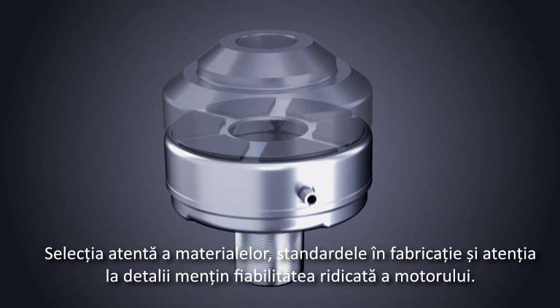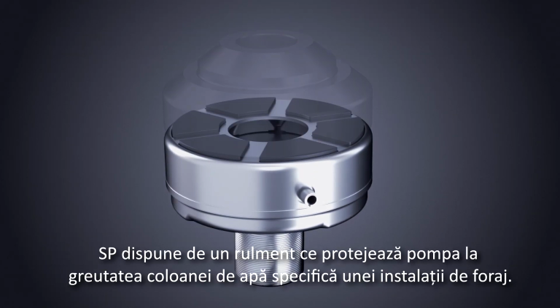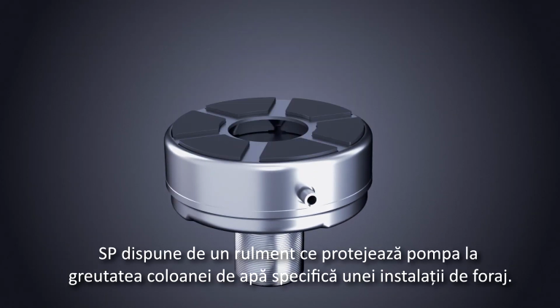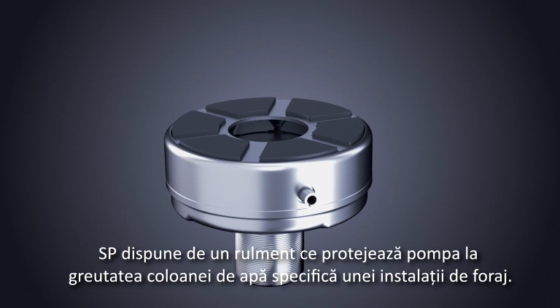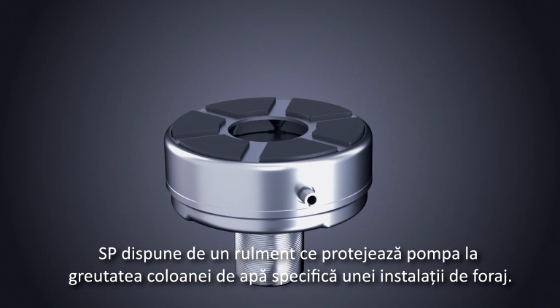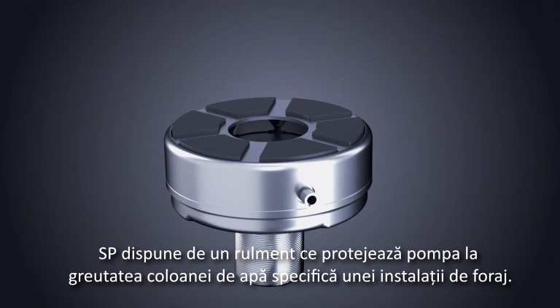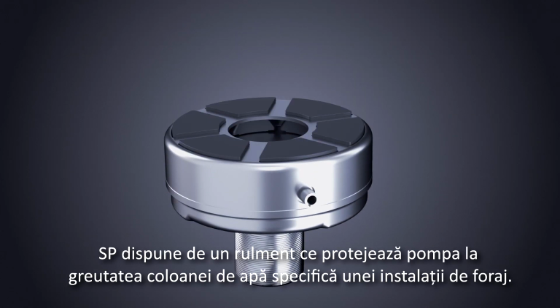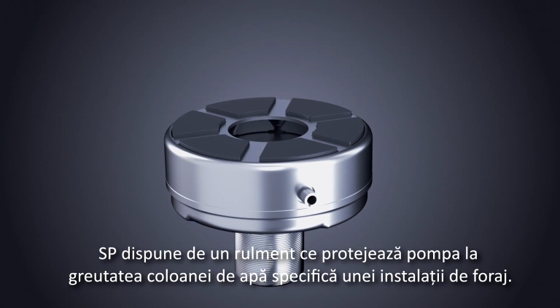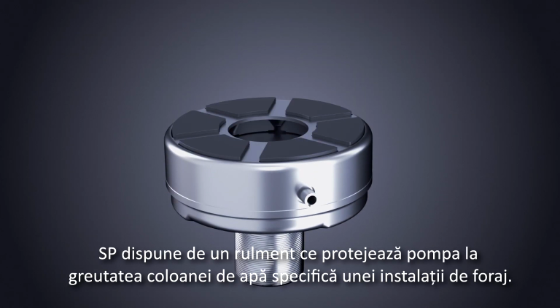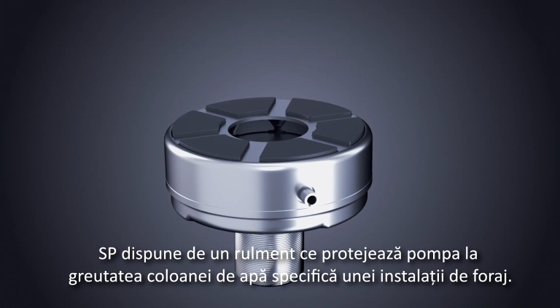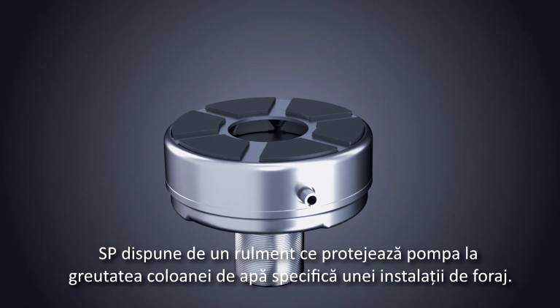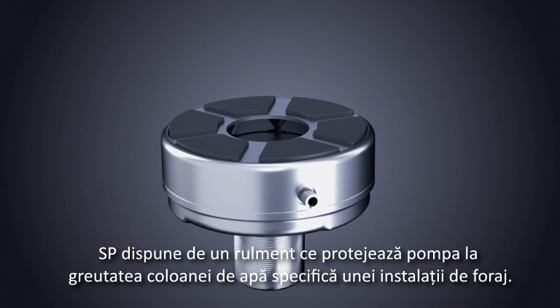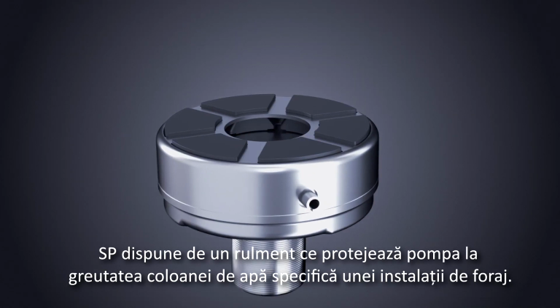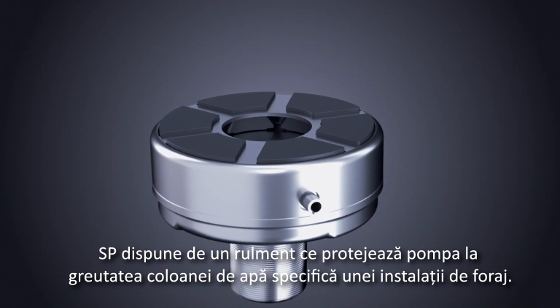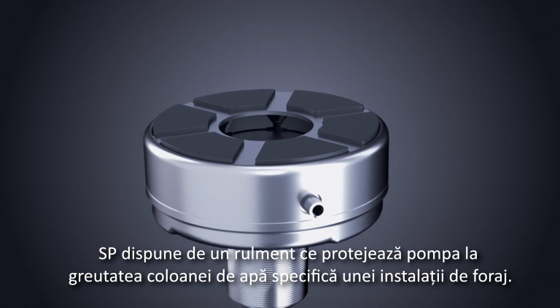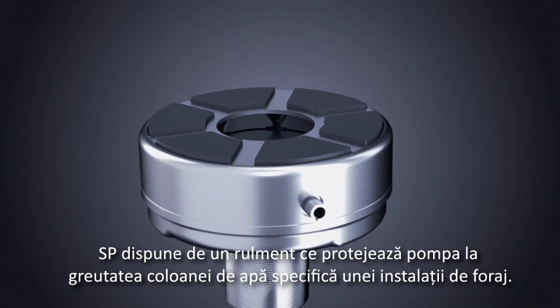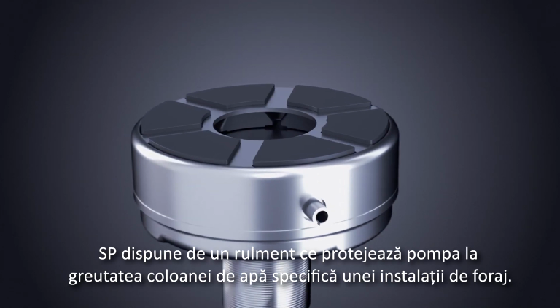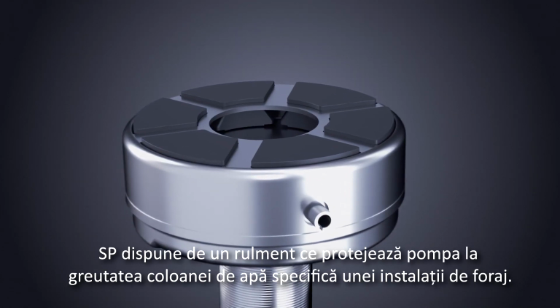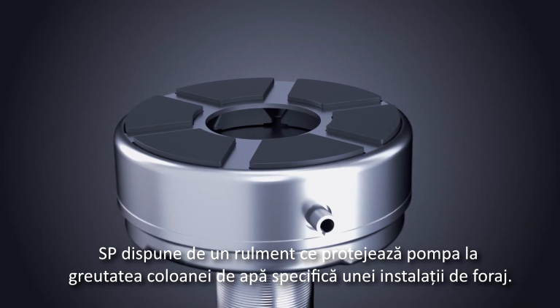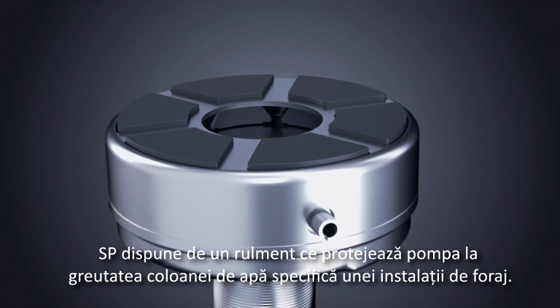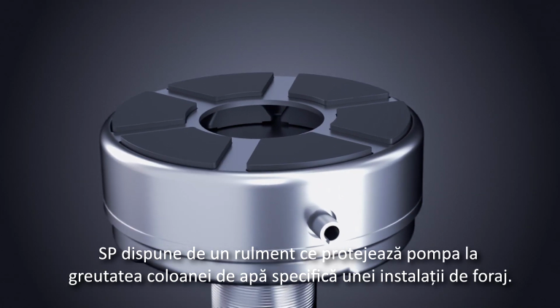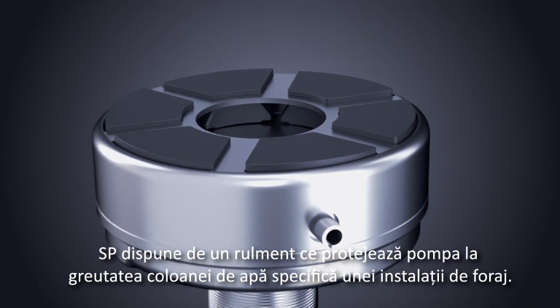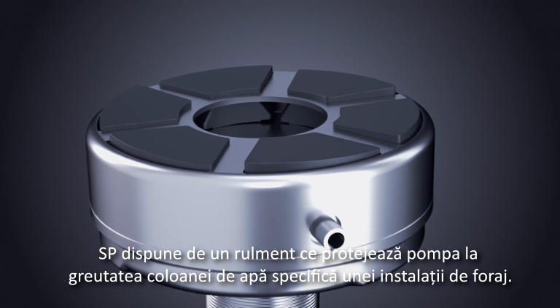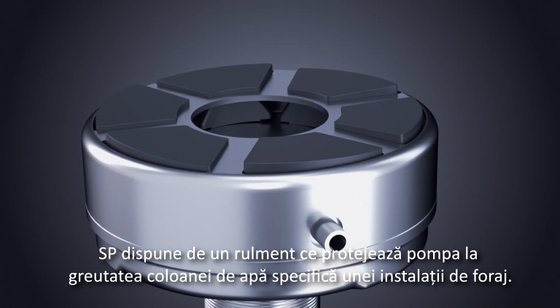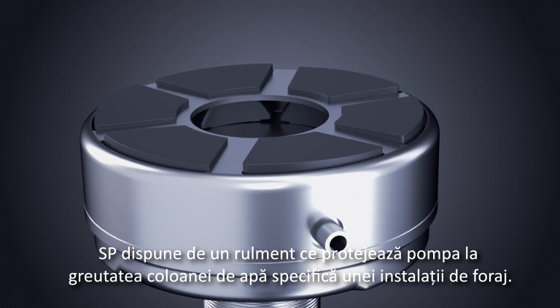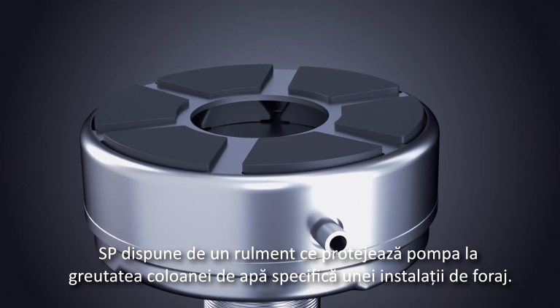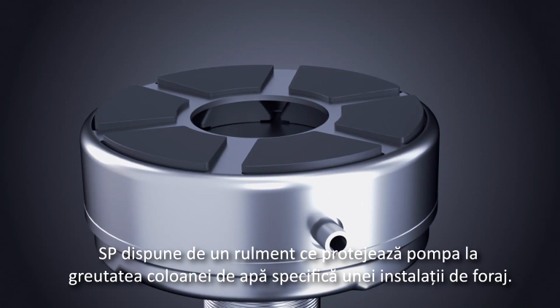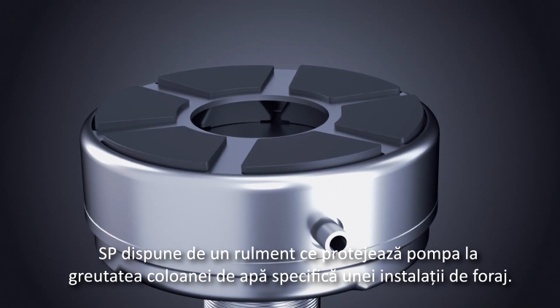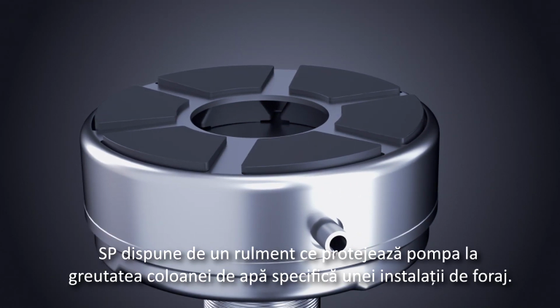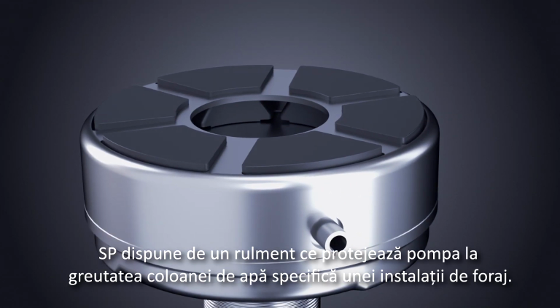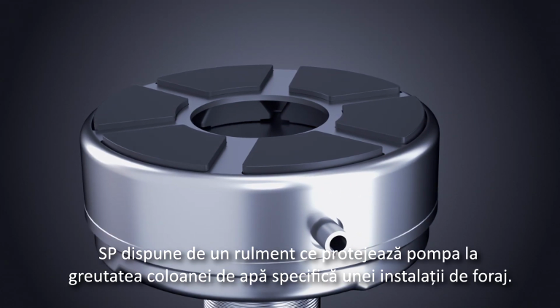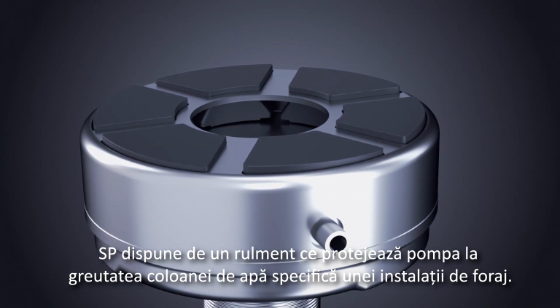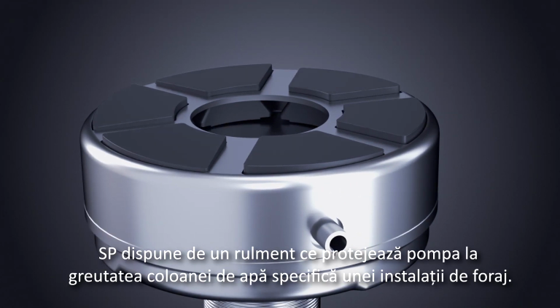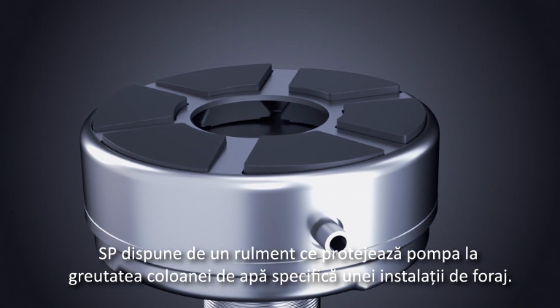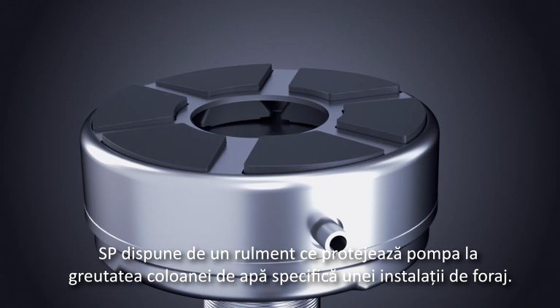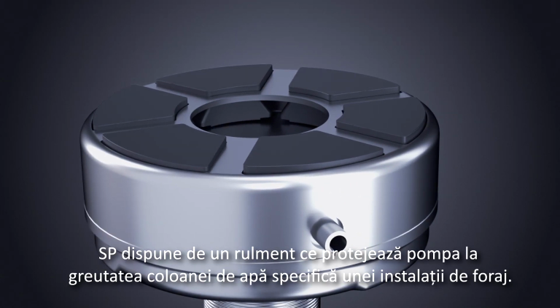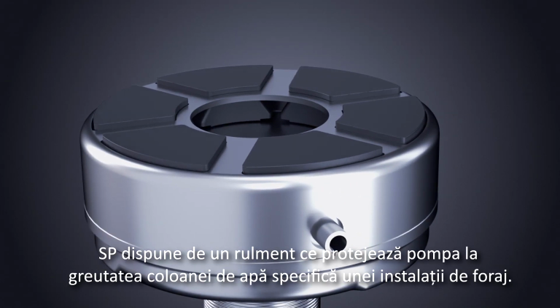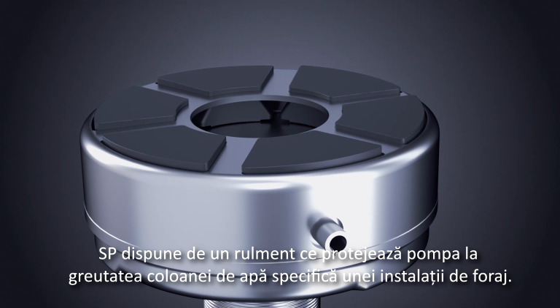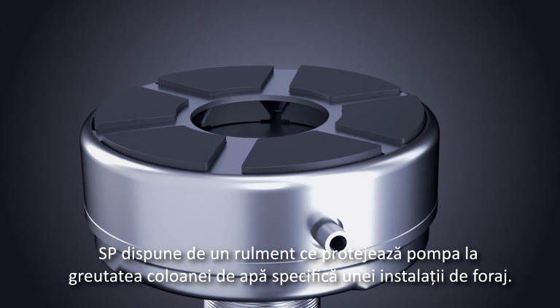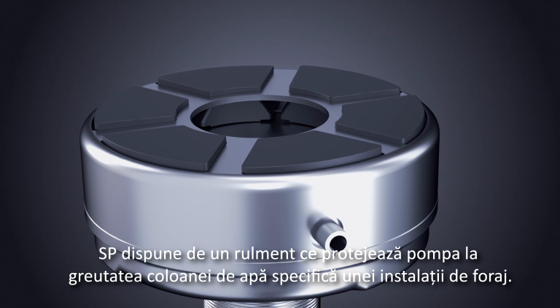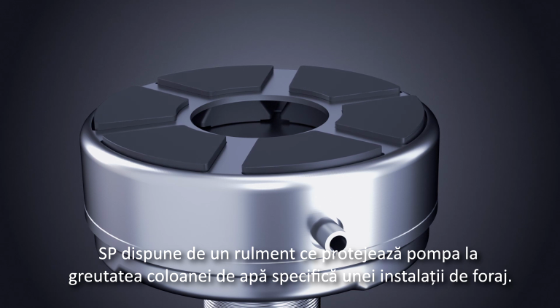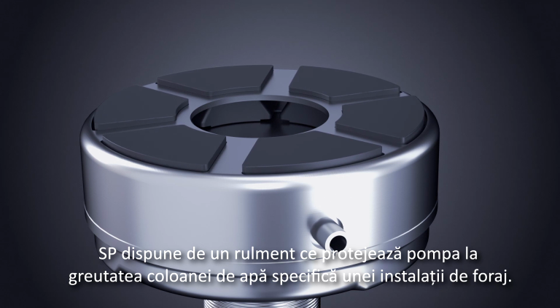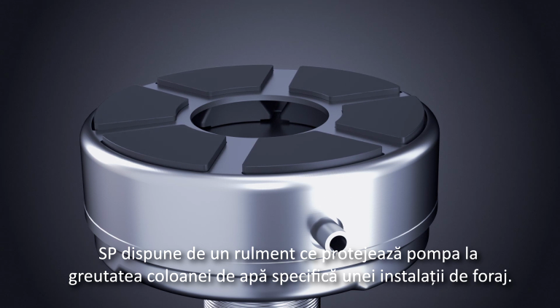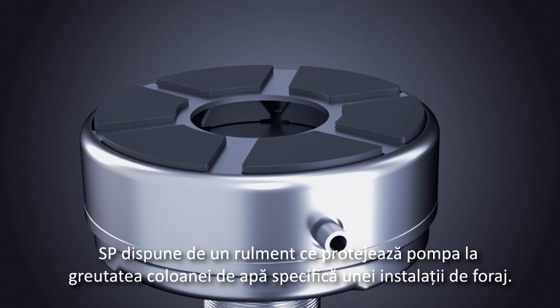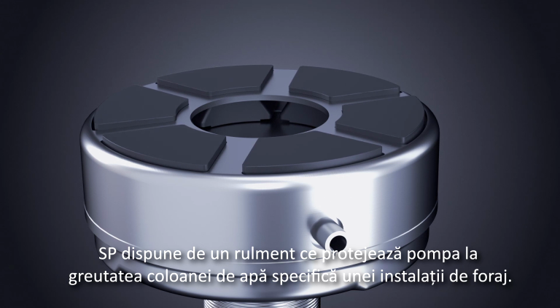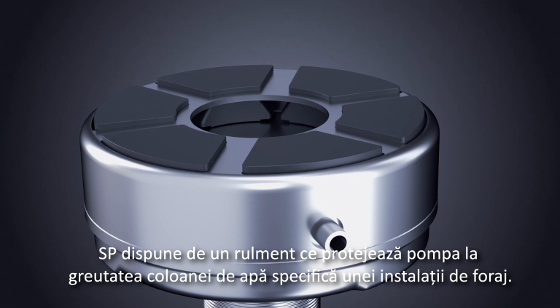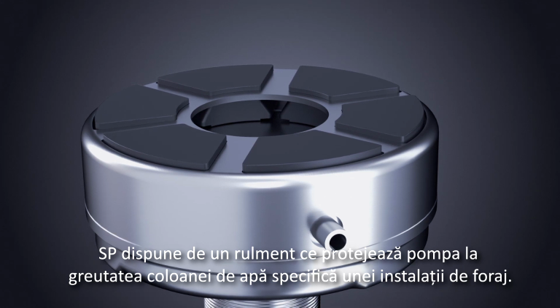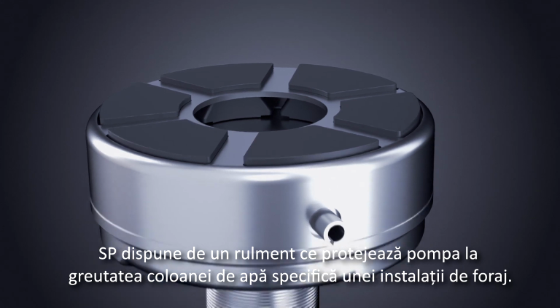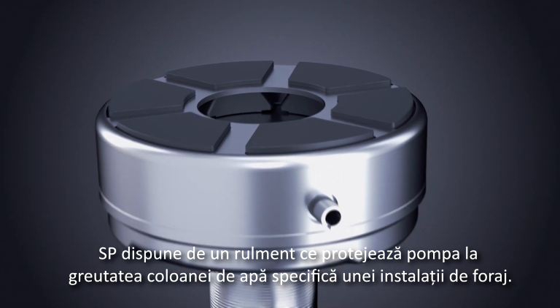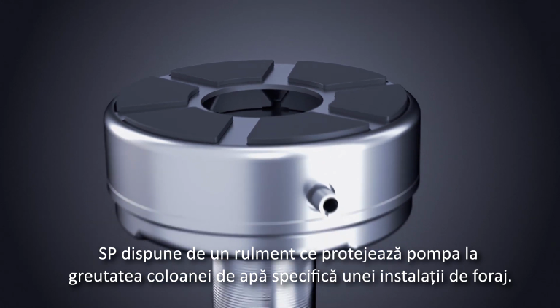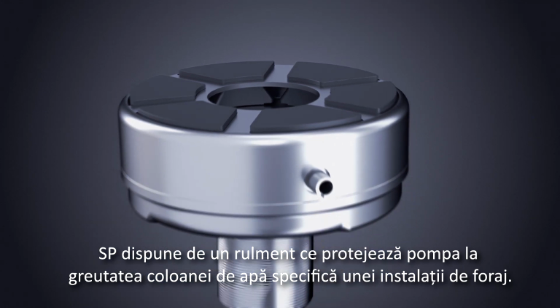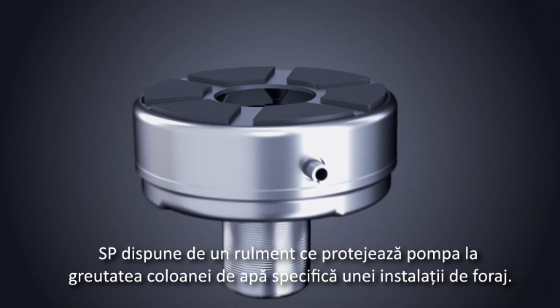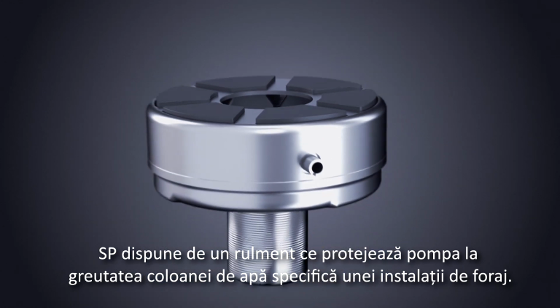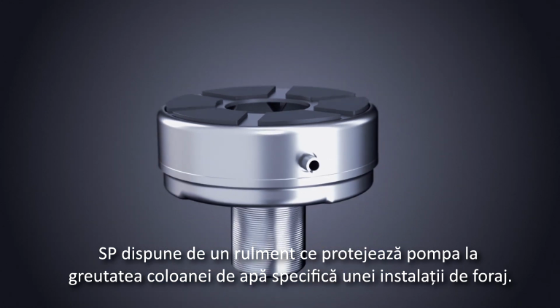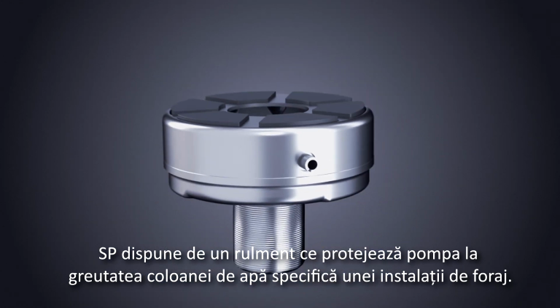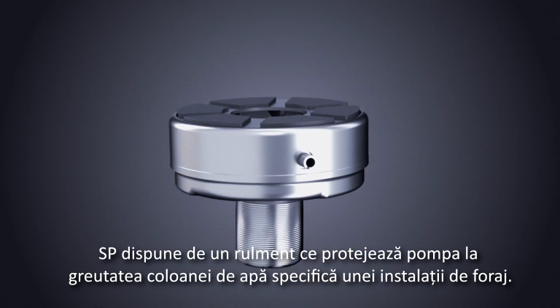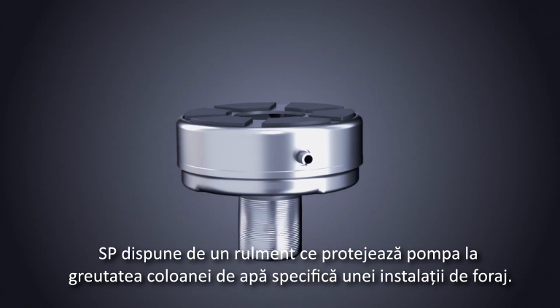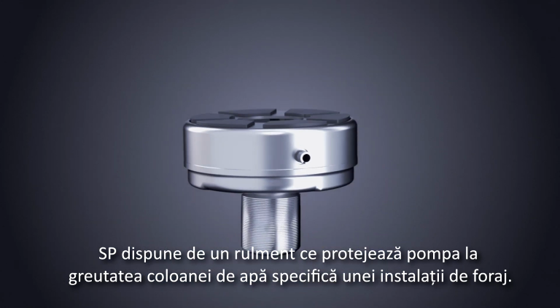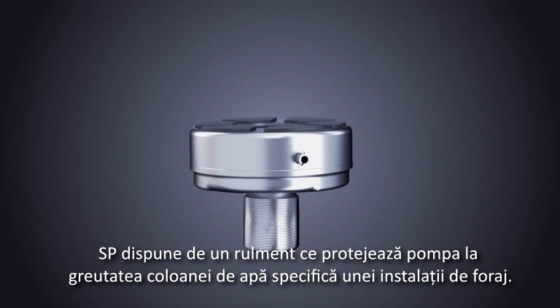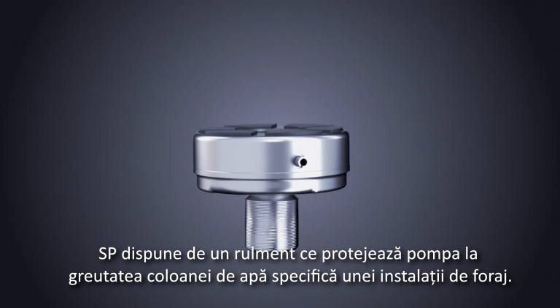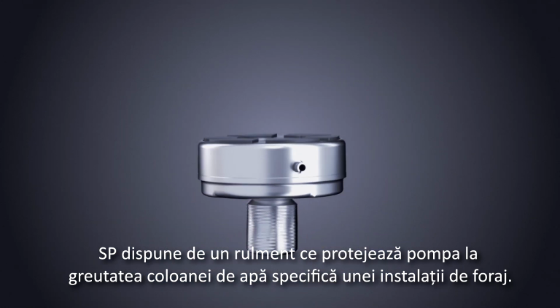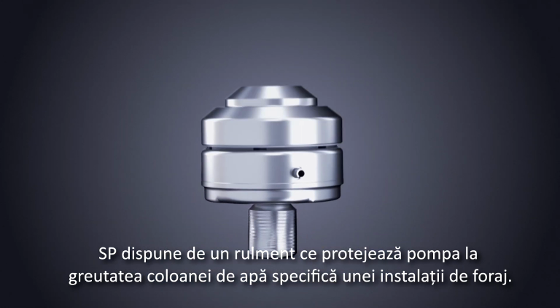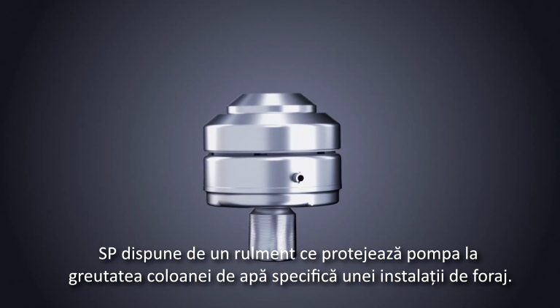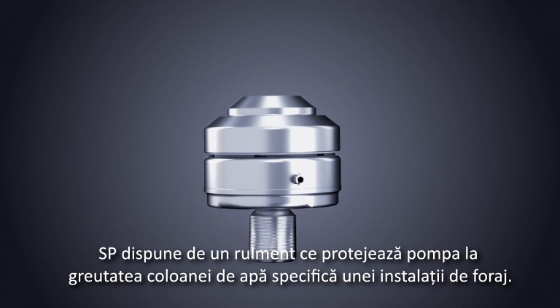This is true for the built-in motor downthrust bearing which carries the complete load of the water column in a submersible borehole installation.